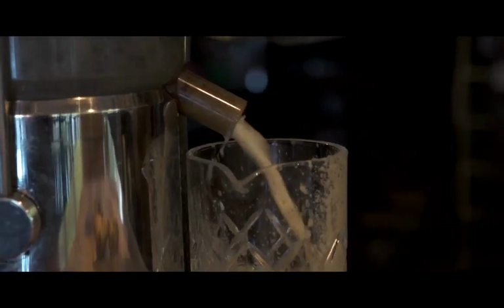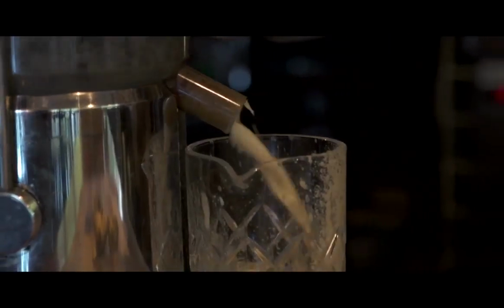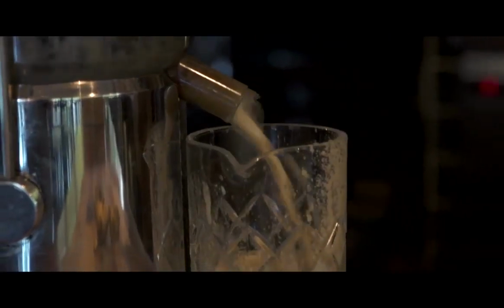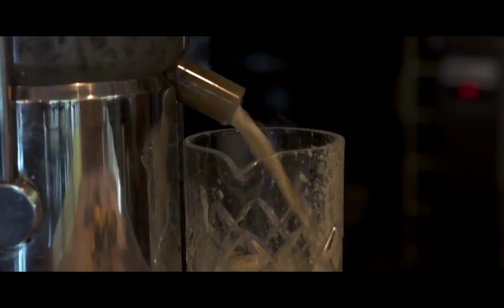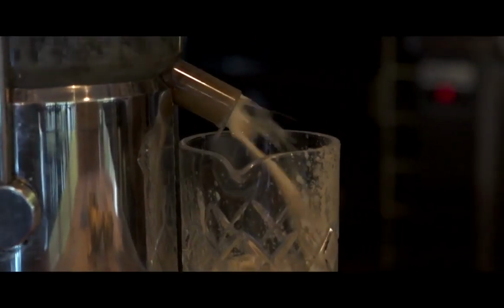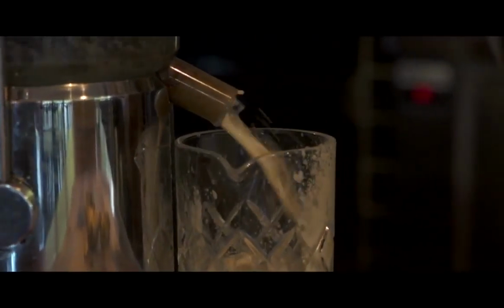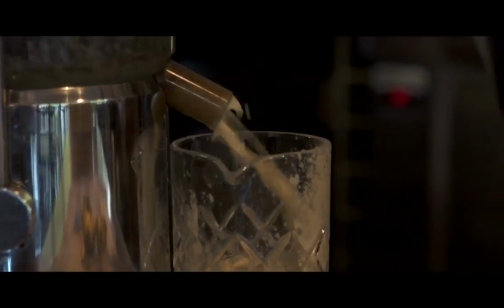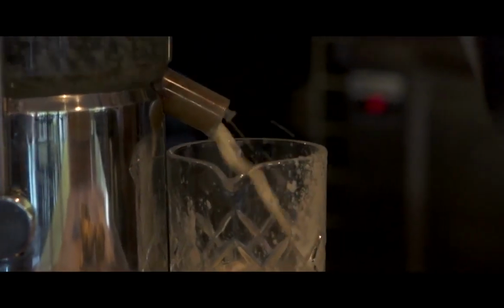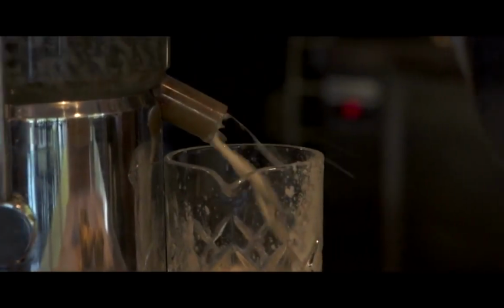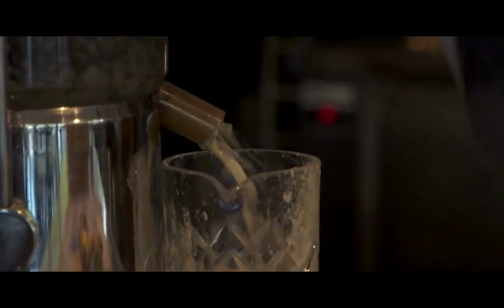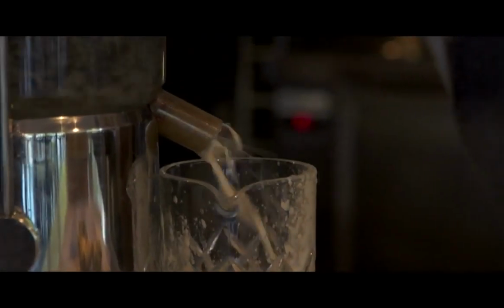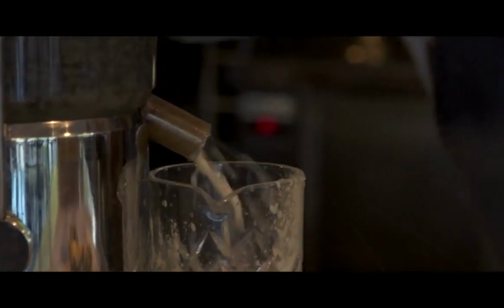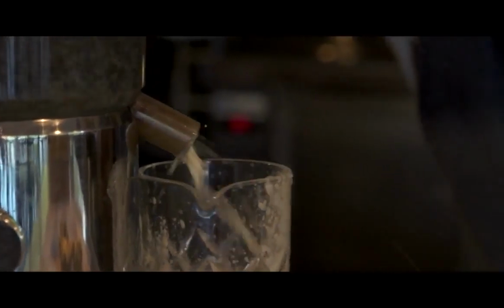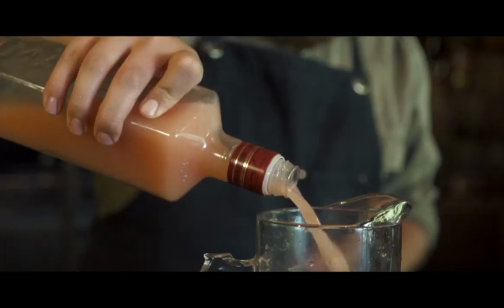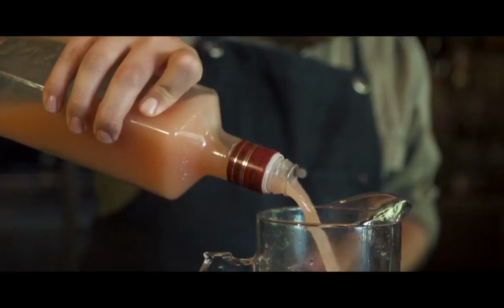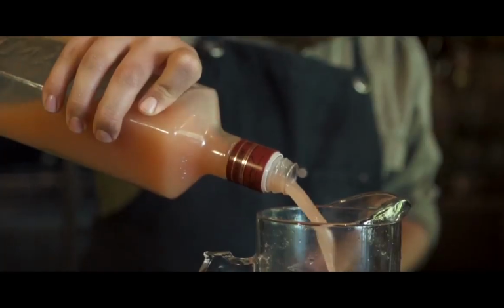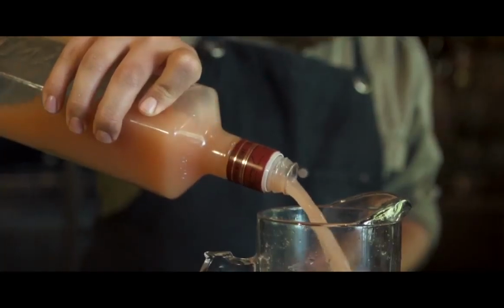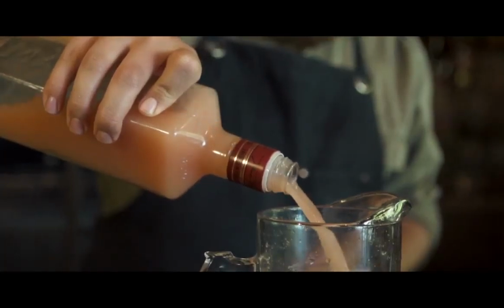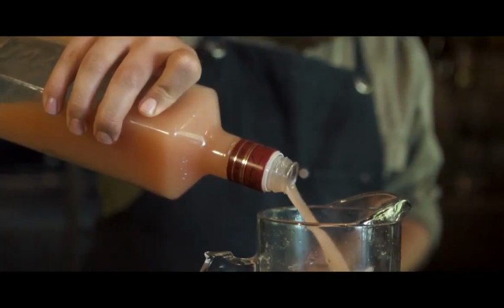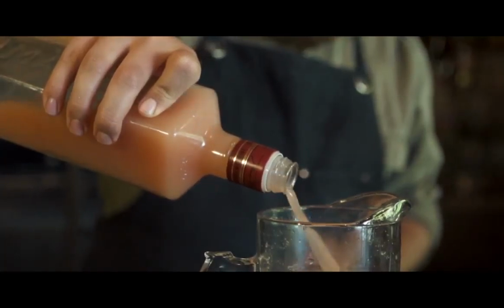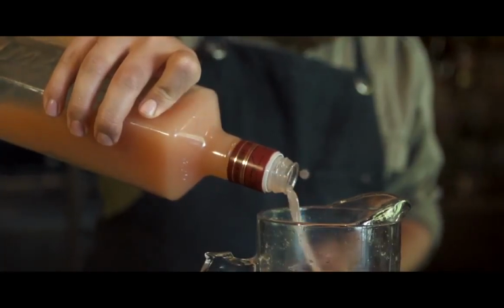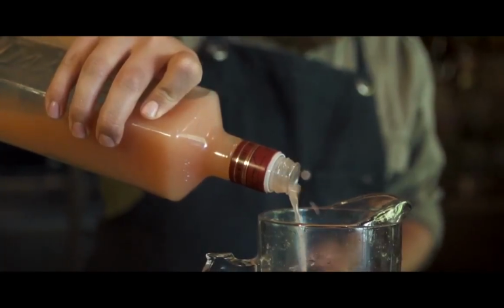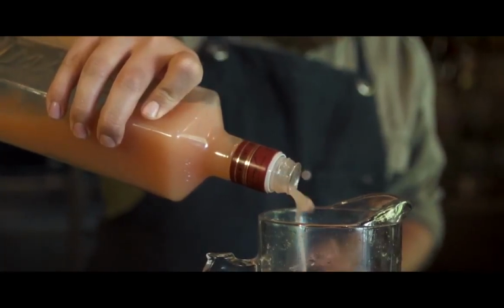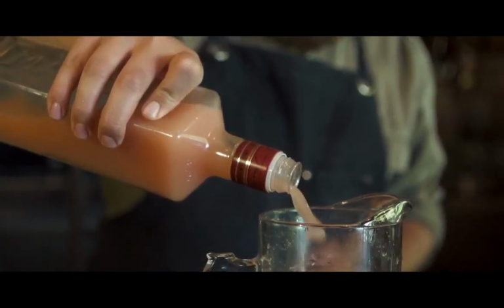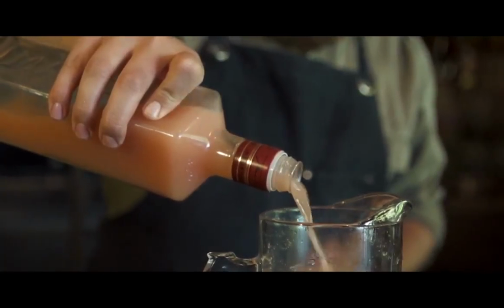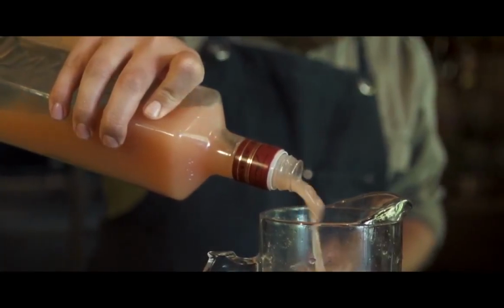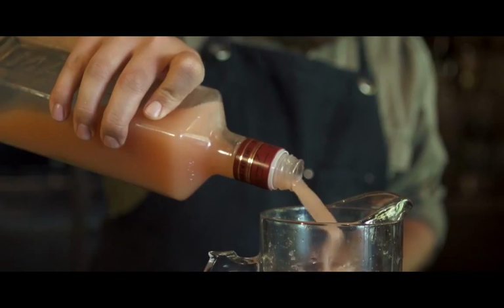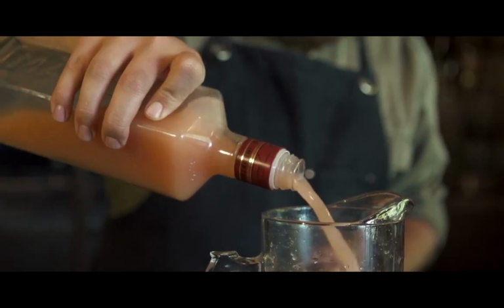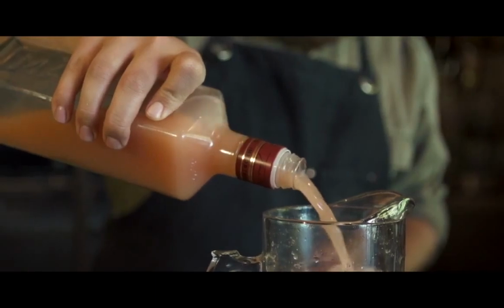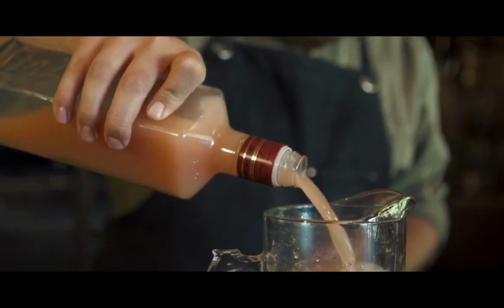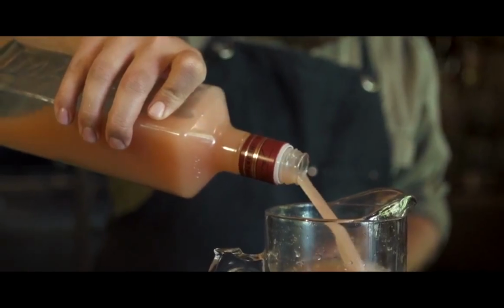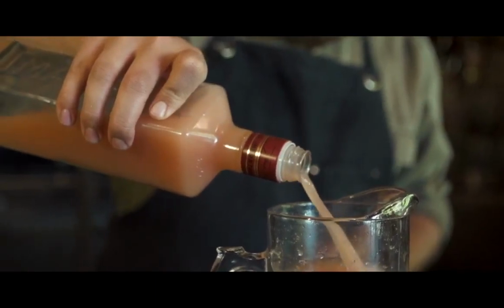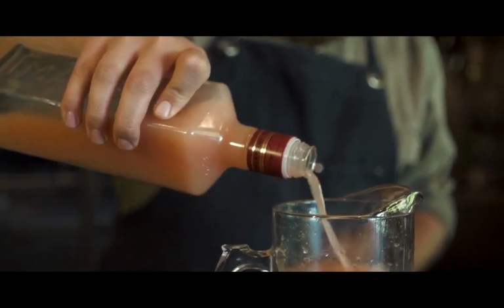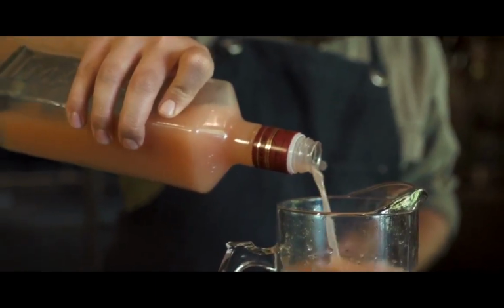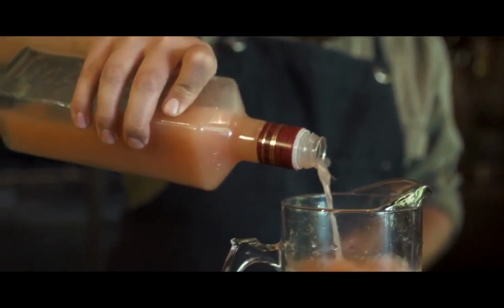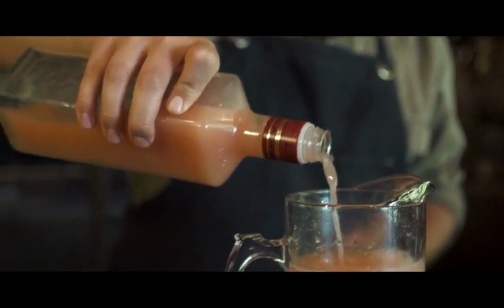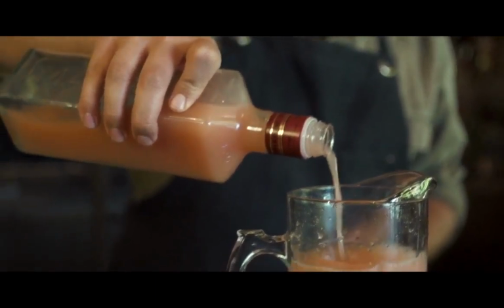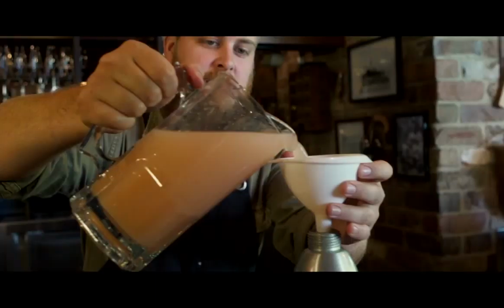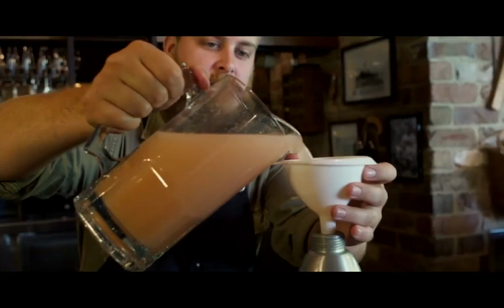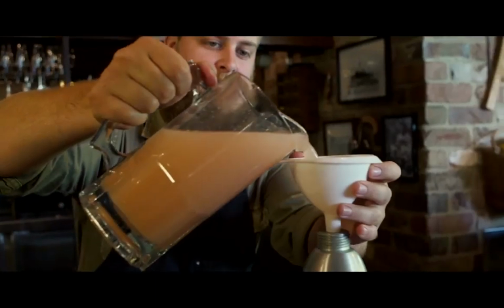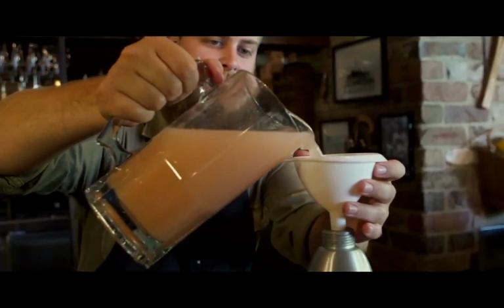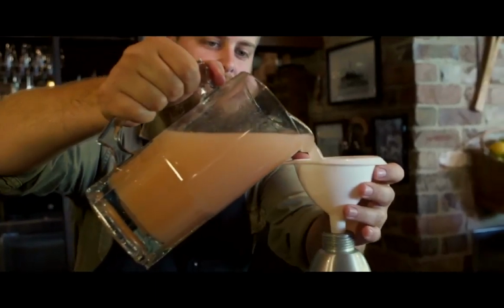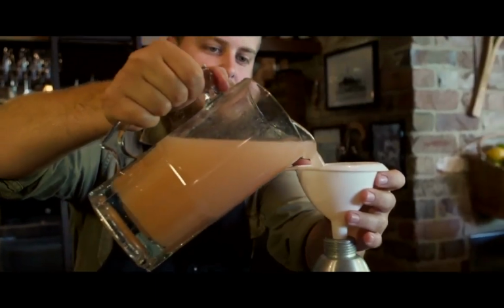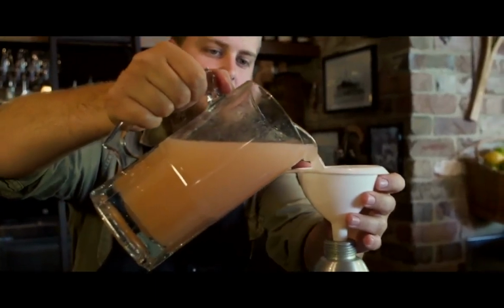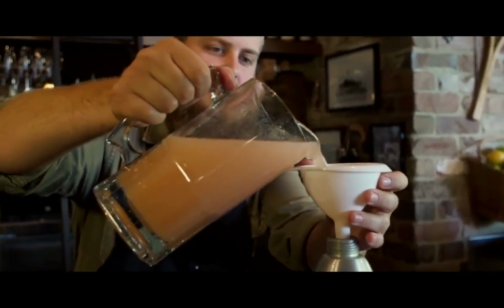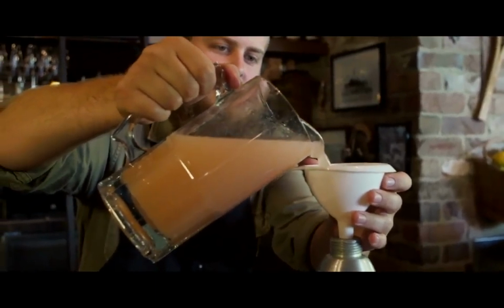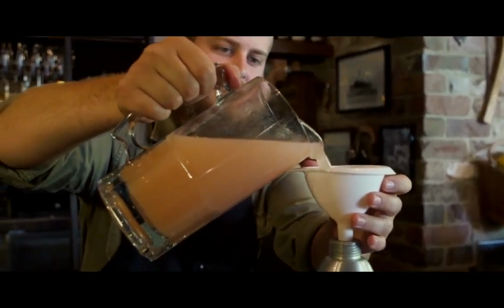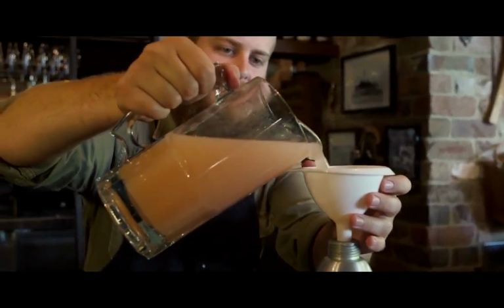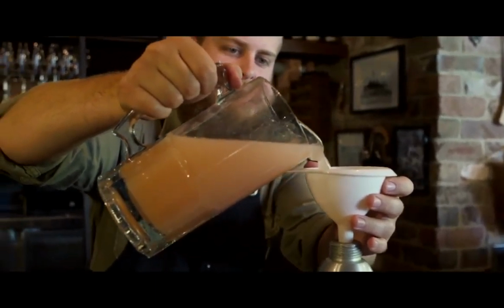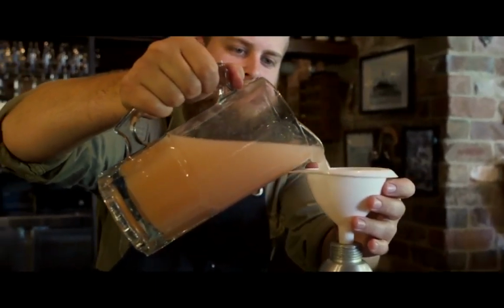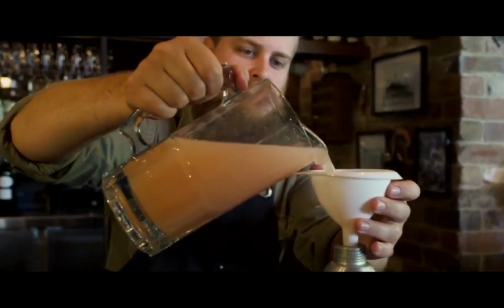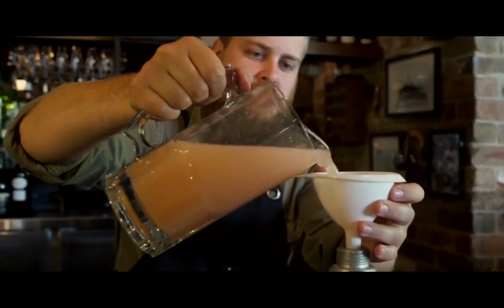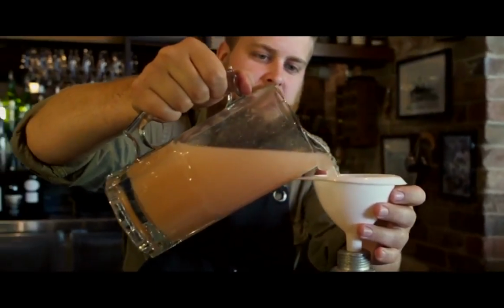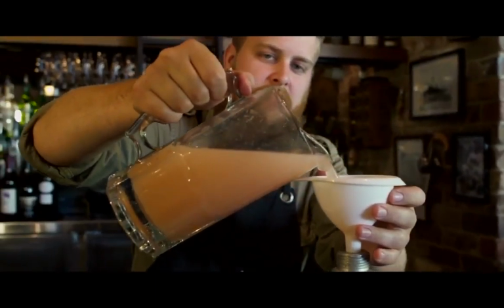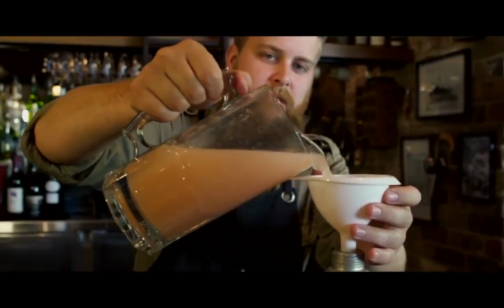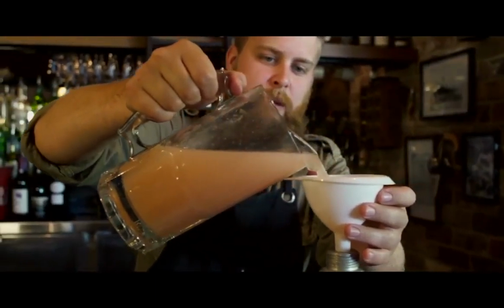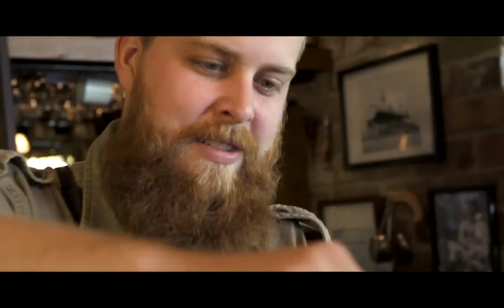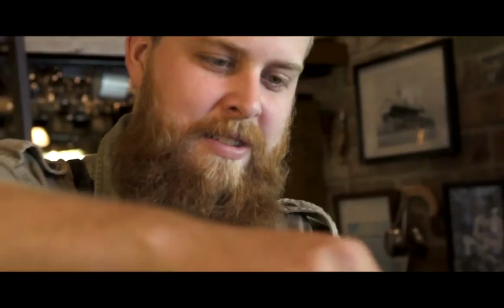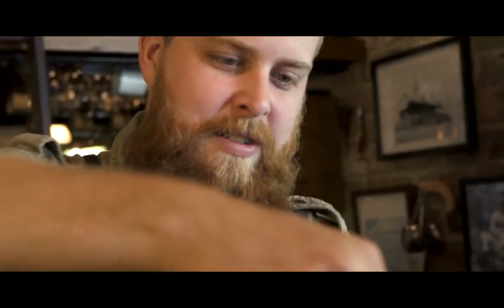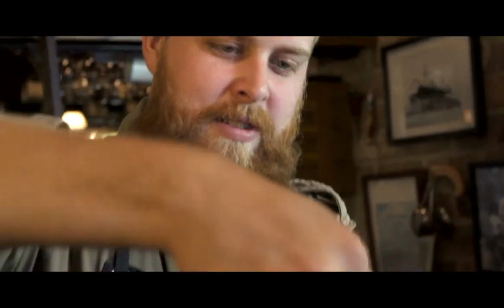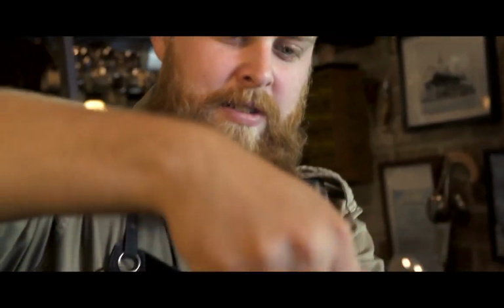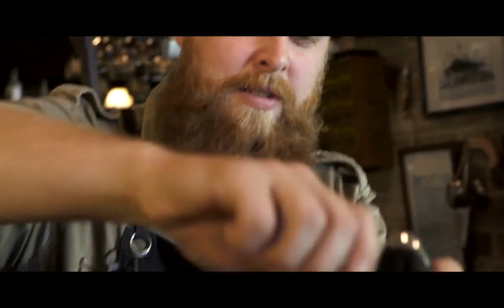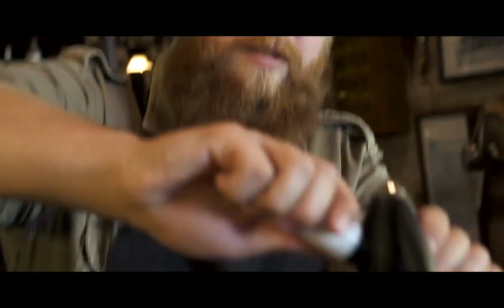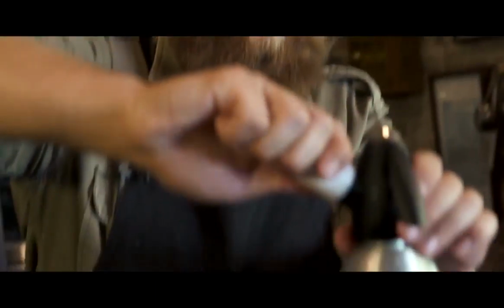Now we're about to charge the ginger soda. We use a mixture of food grade nitrous oxide and carbon dioxide just to give that perfect bubble.